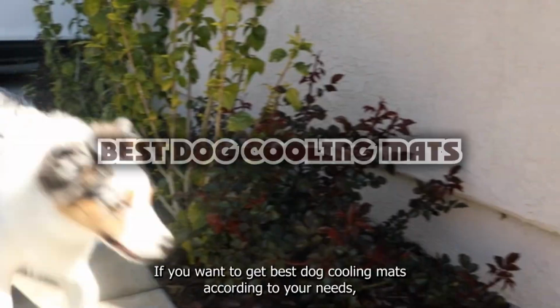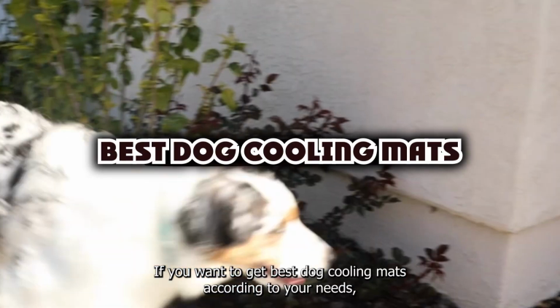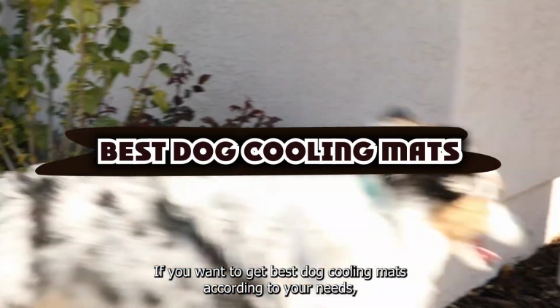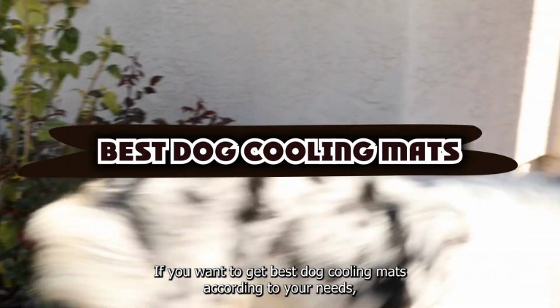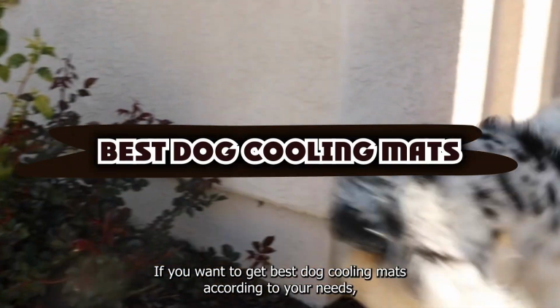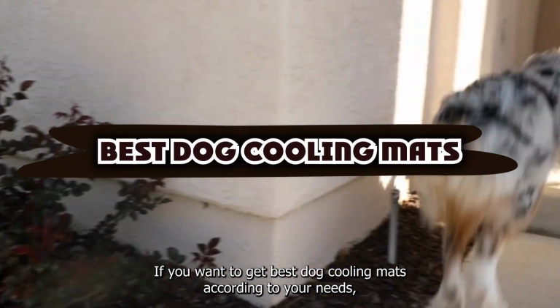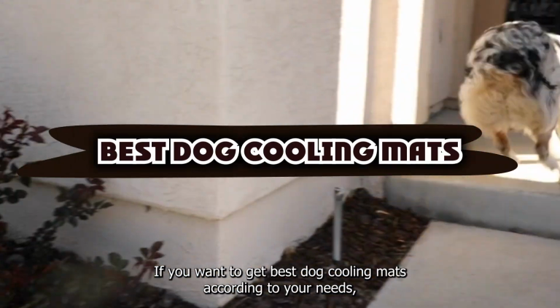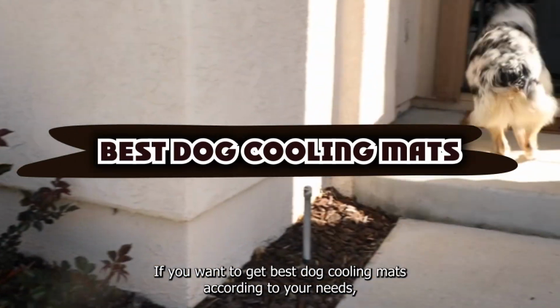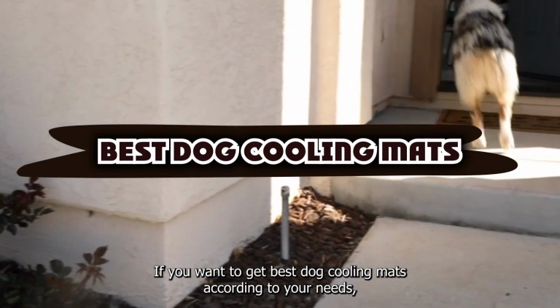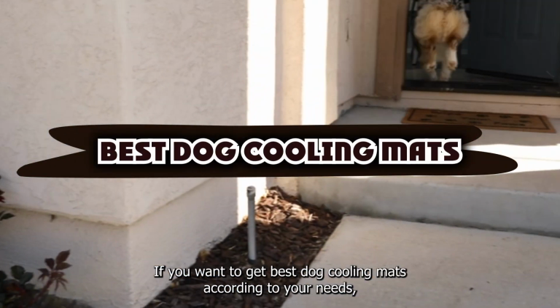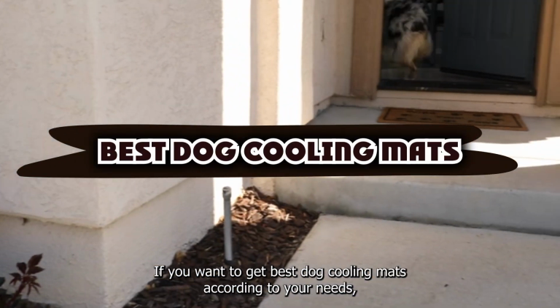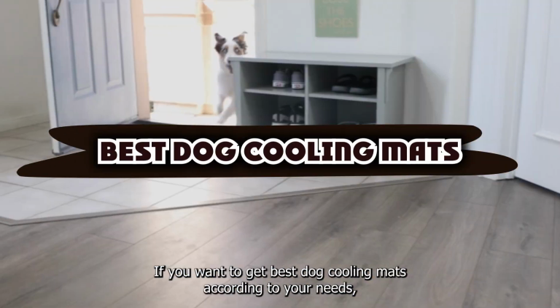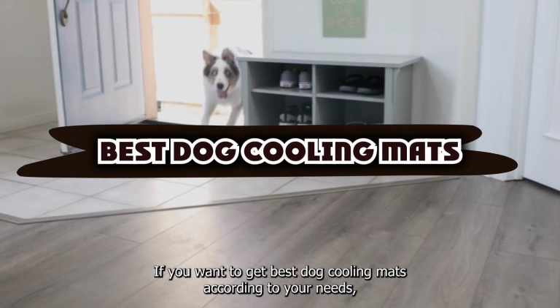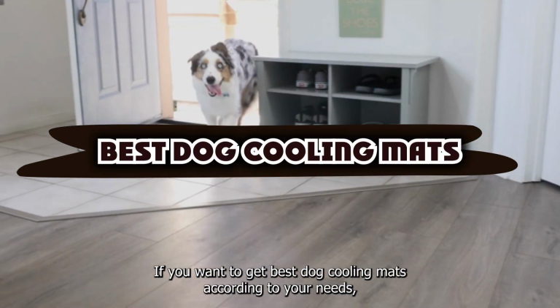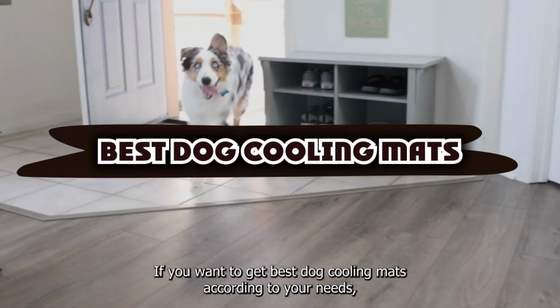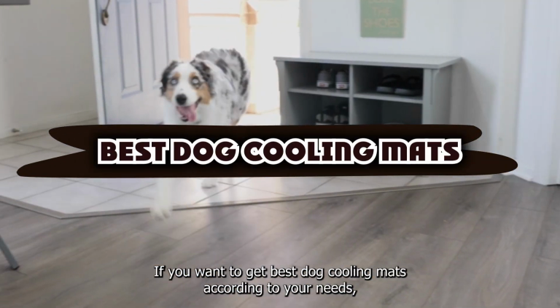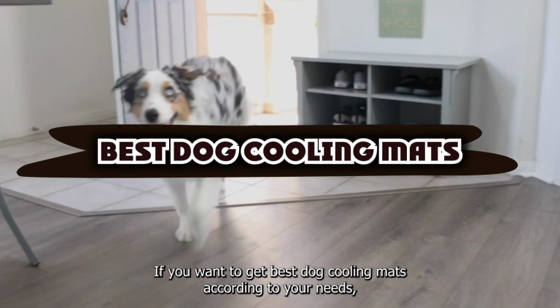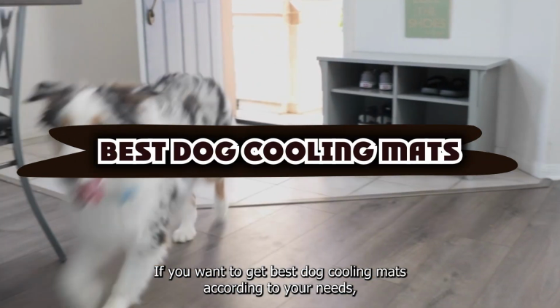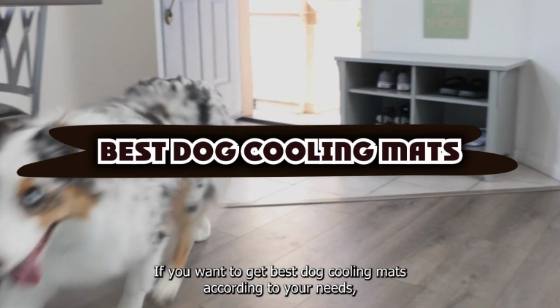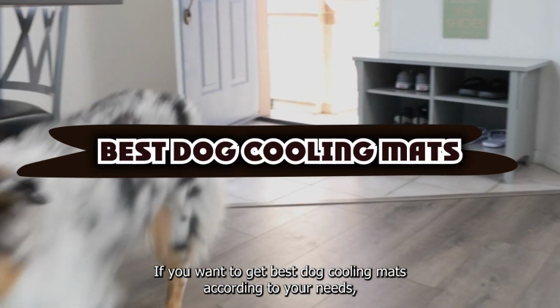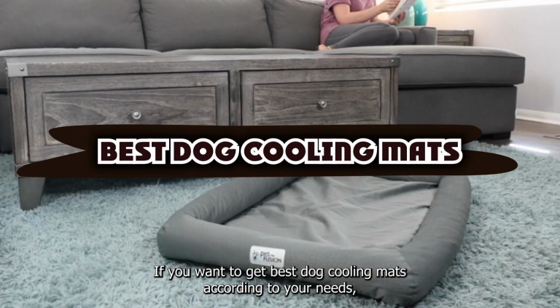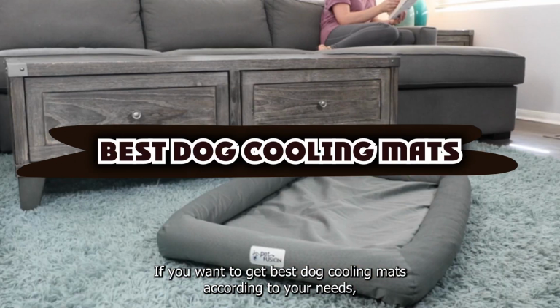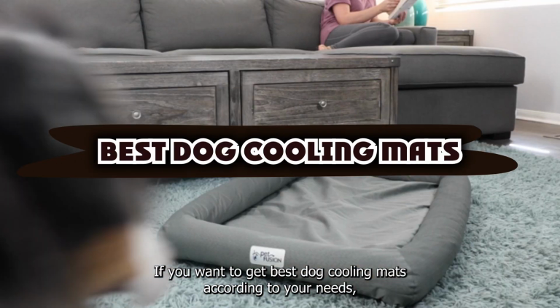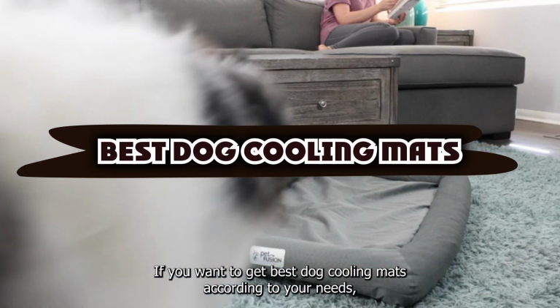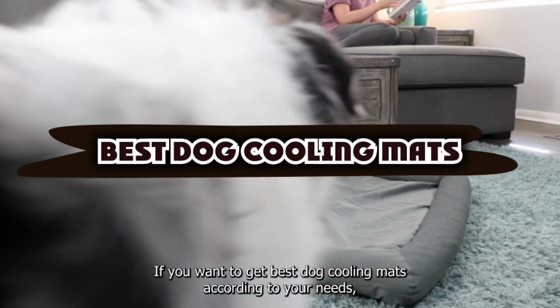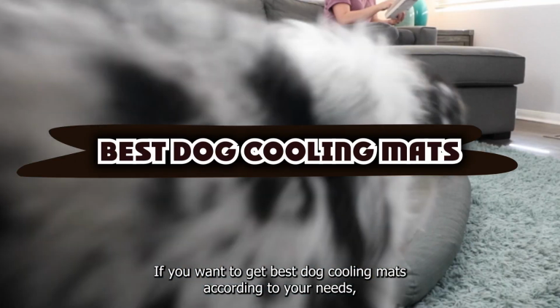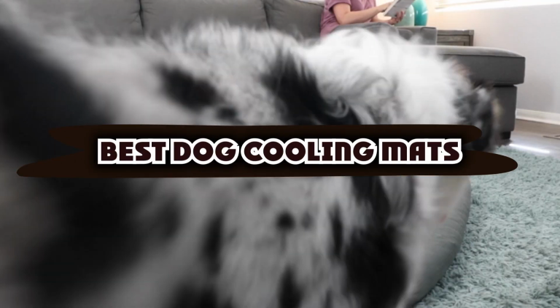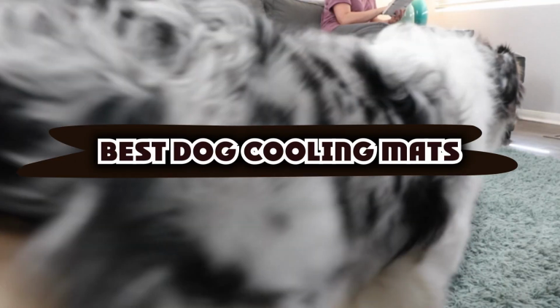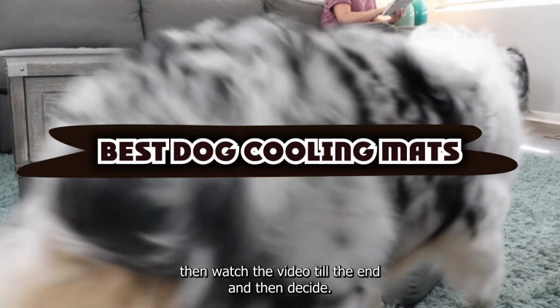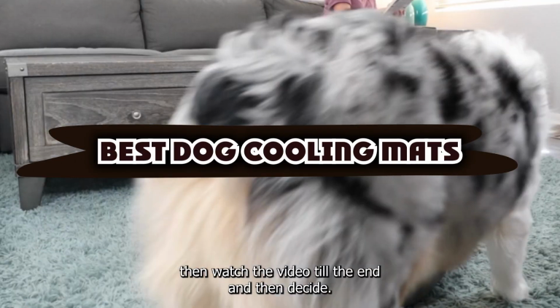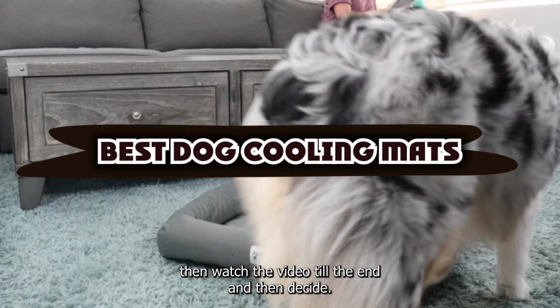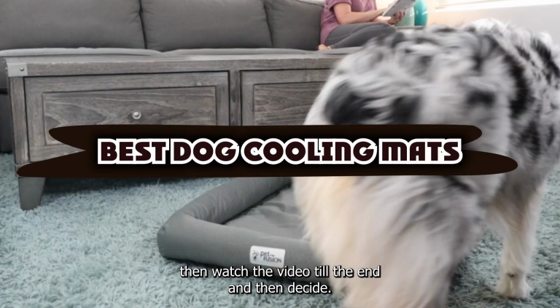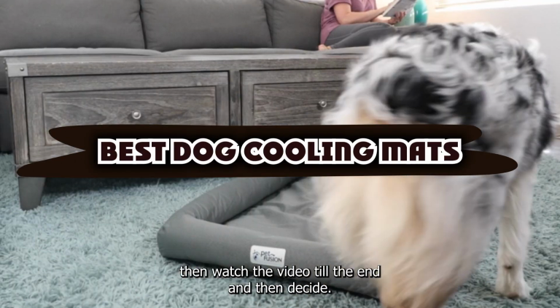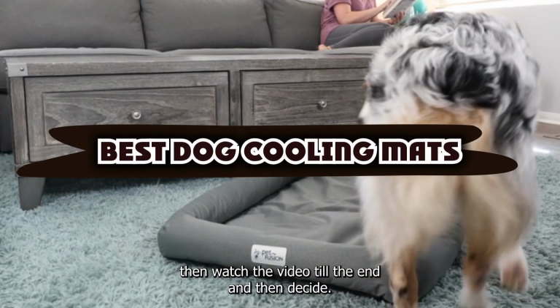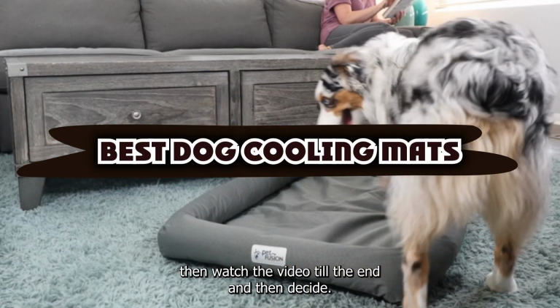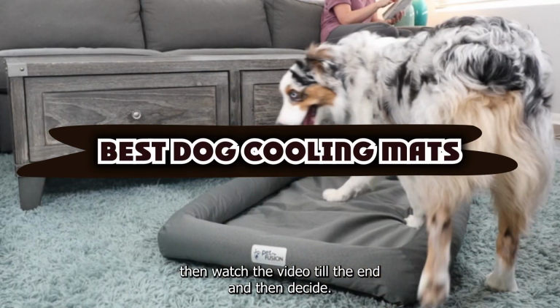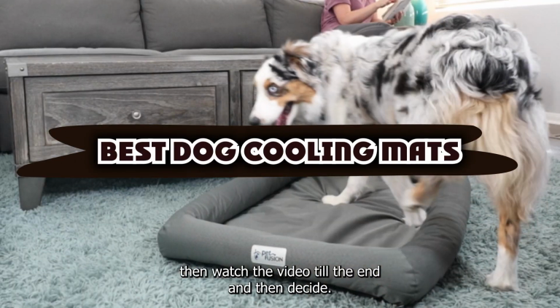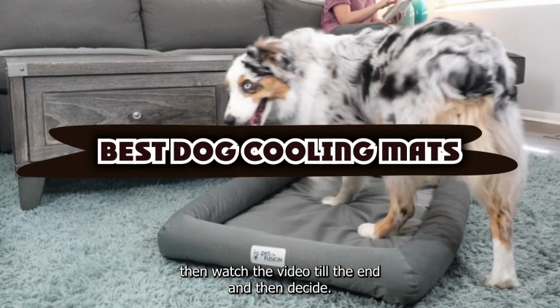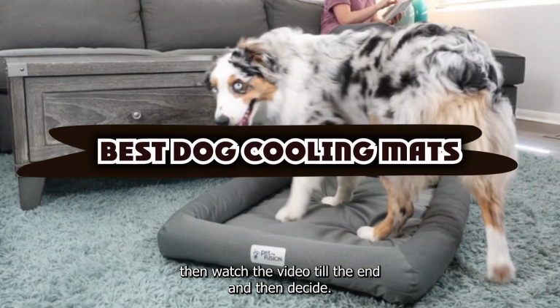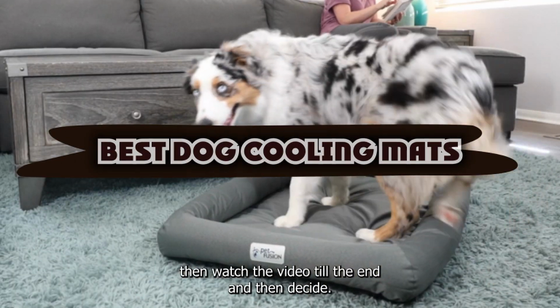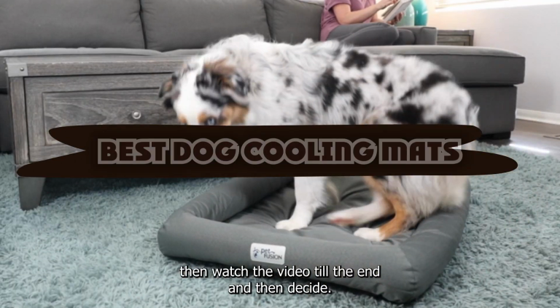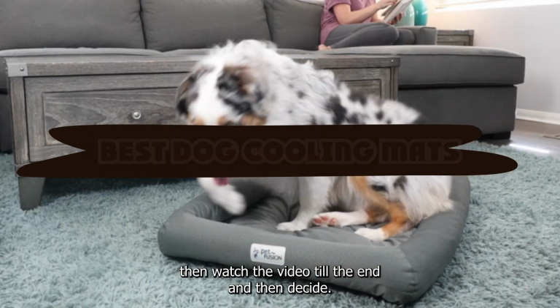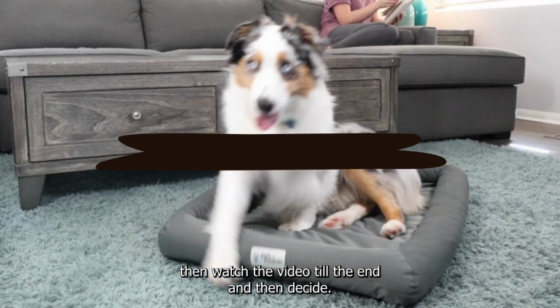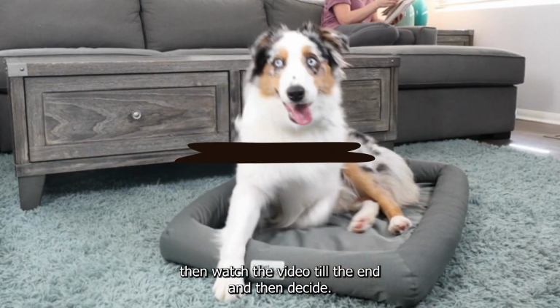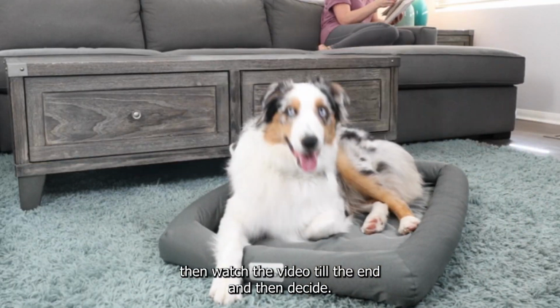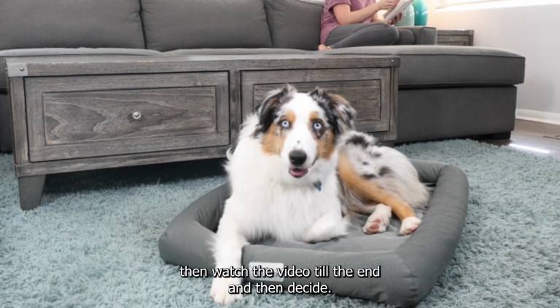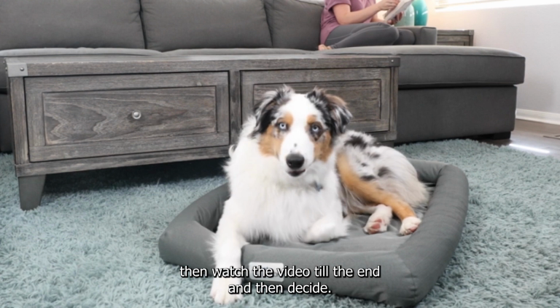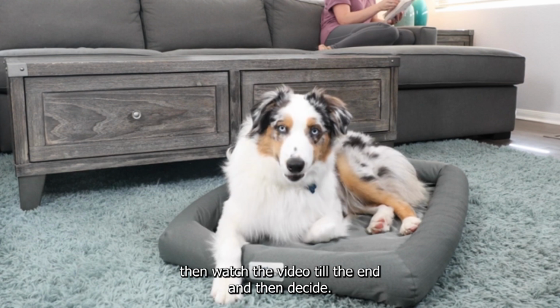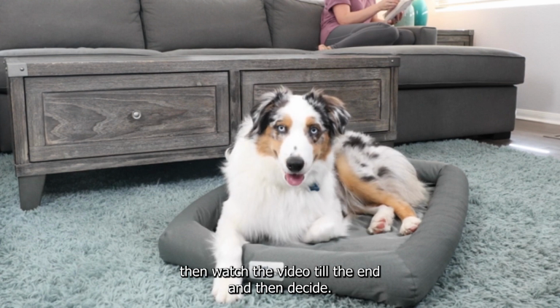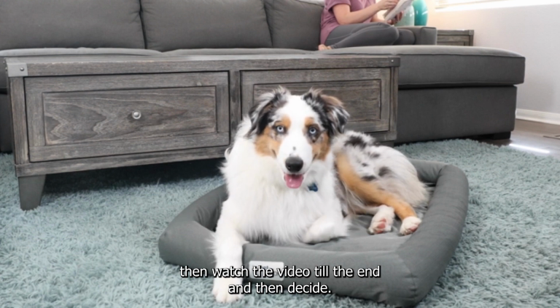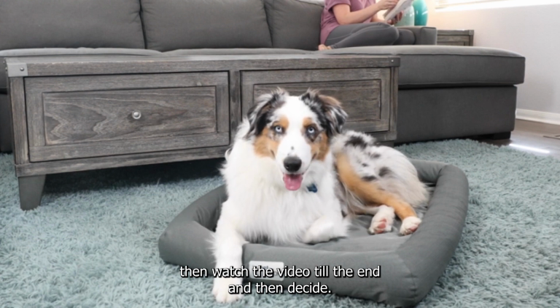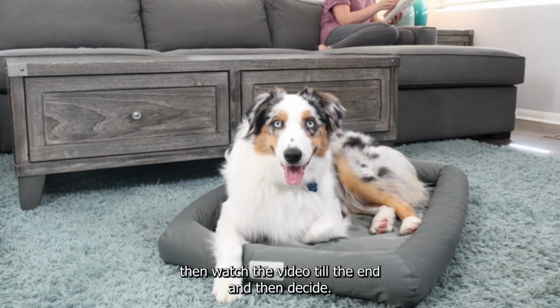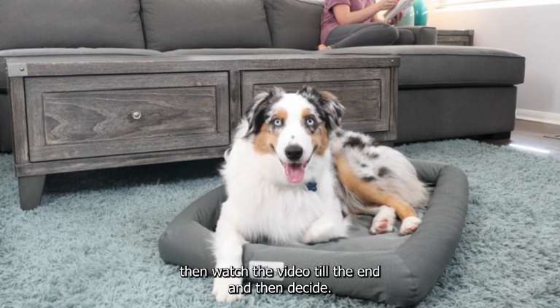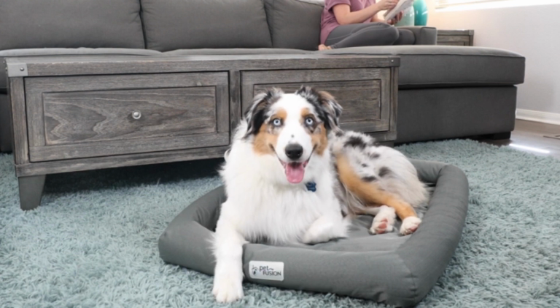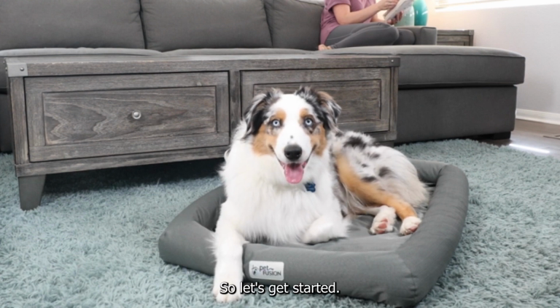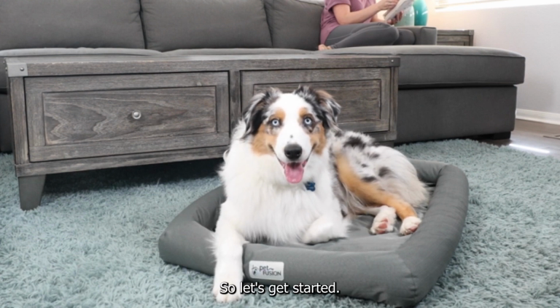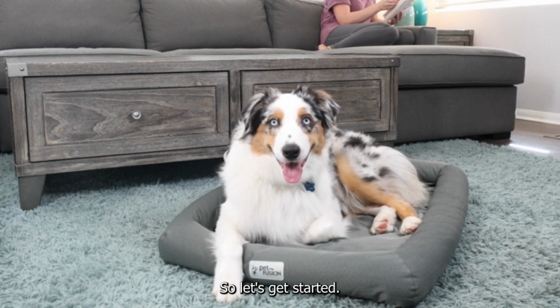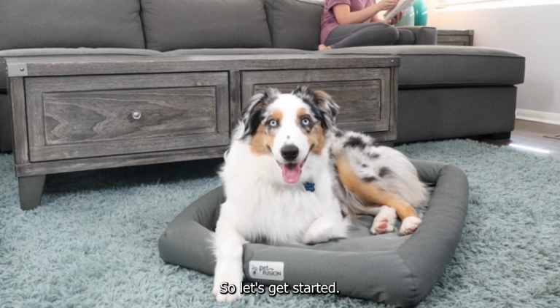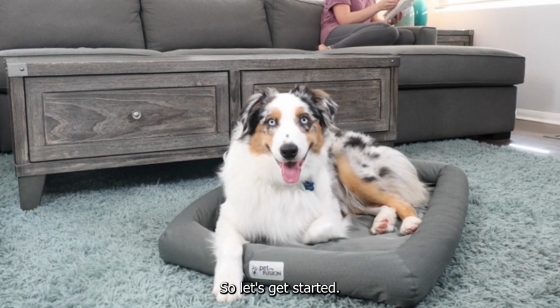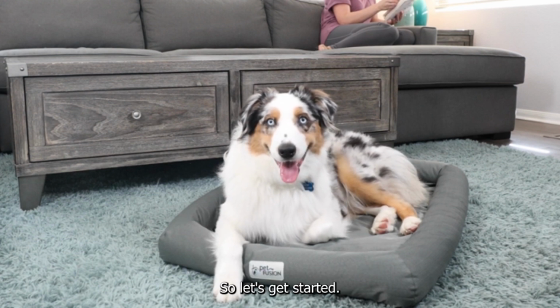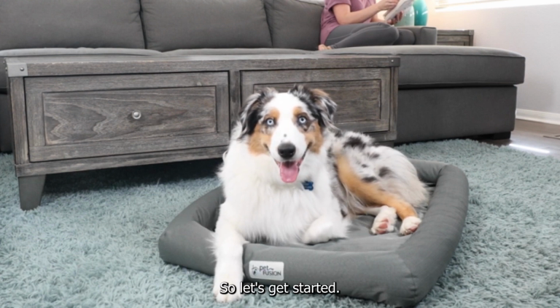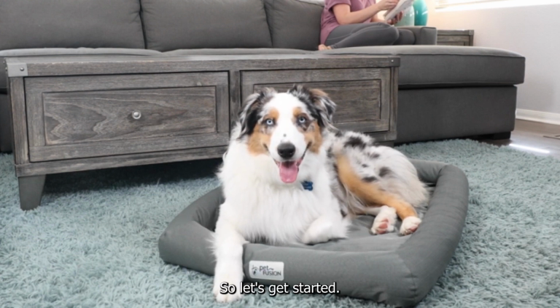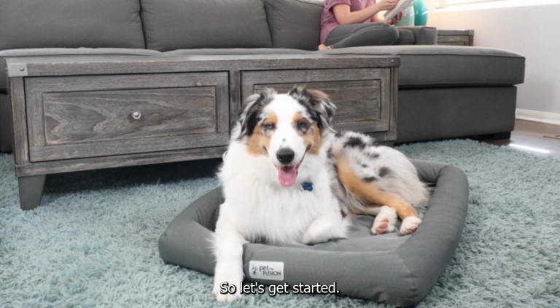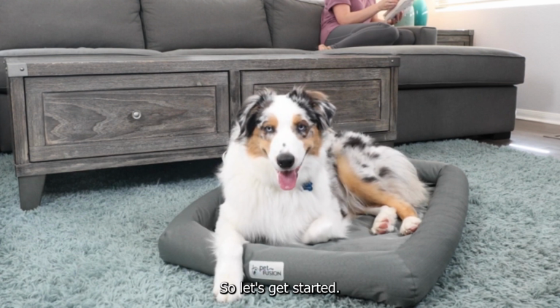If you want to get the best dog cooling mats according to your needs, then watch the video till the end and then decide. So let's get started.